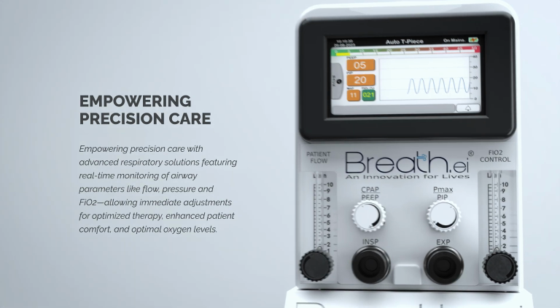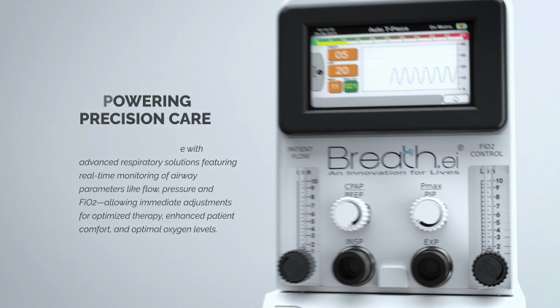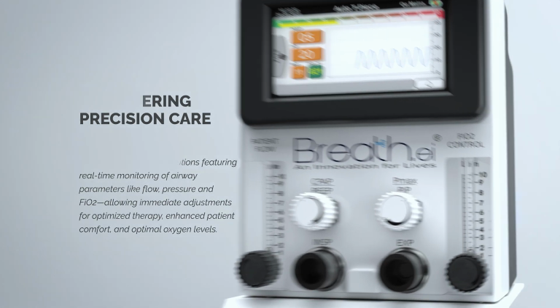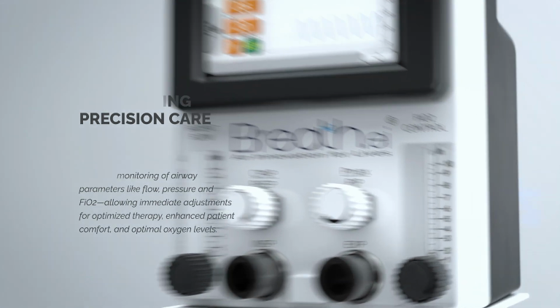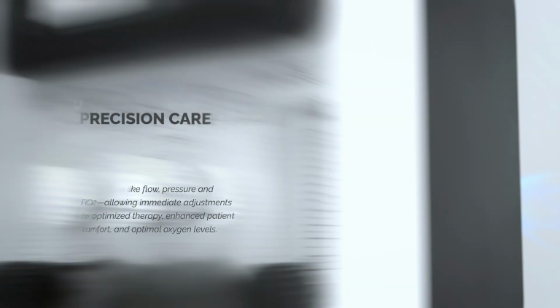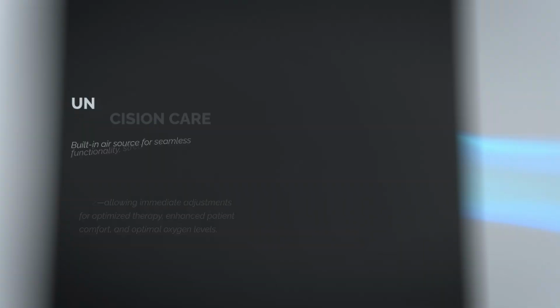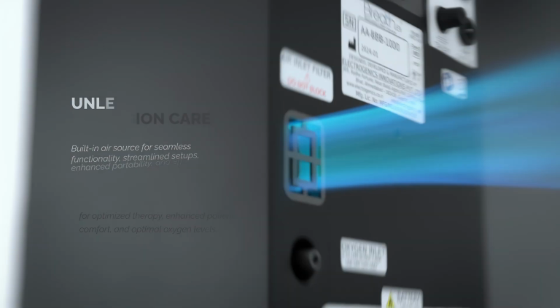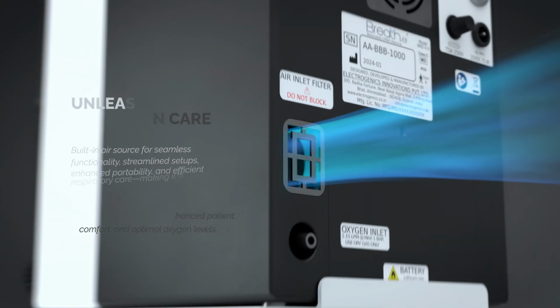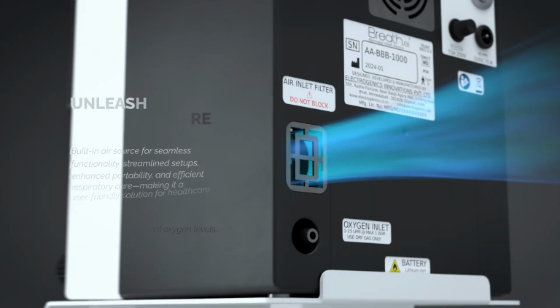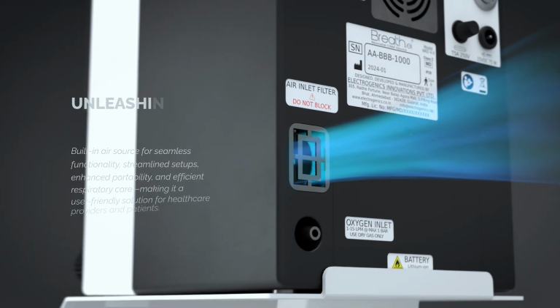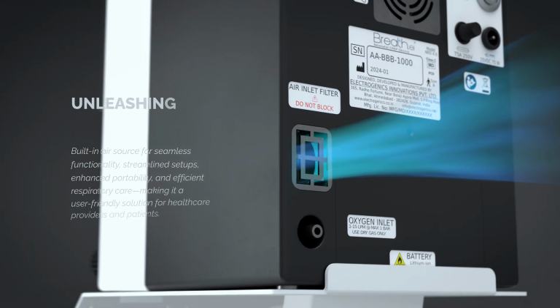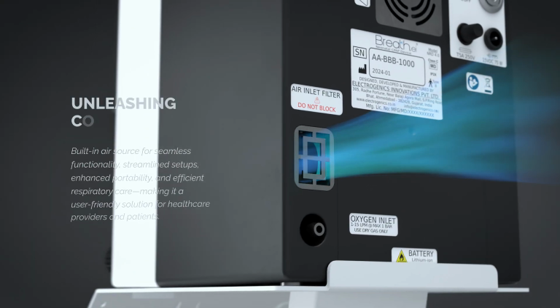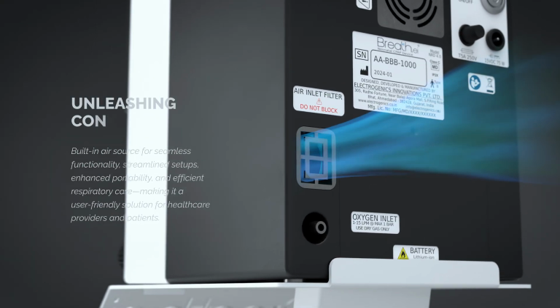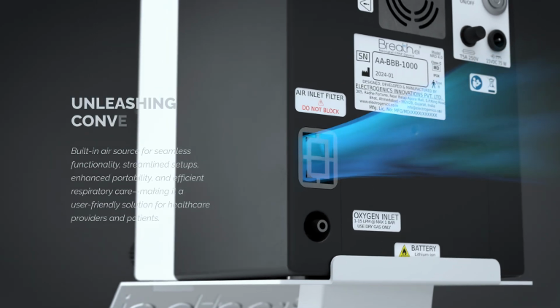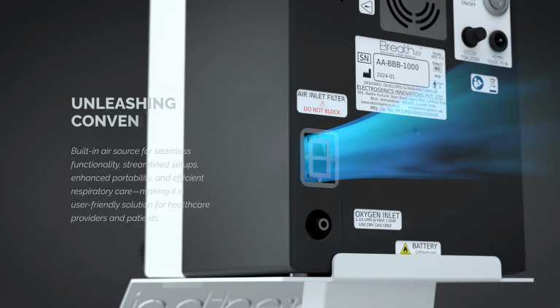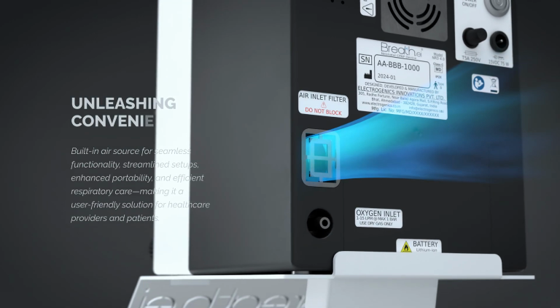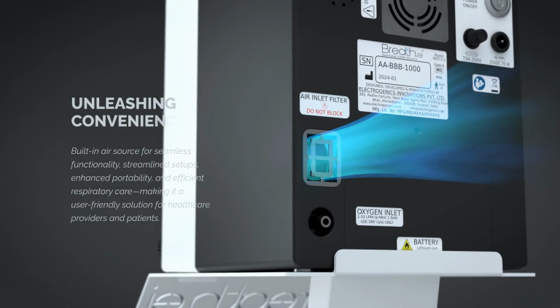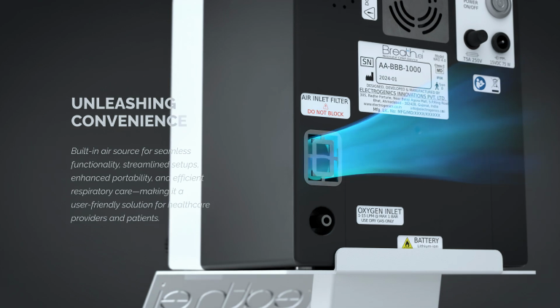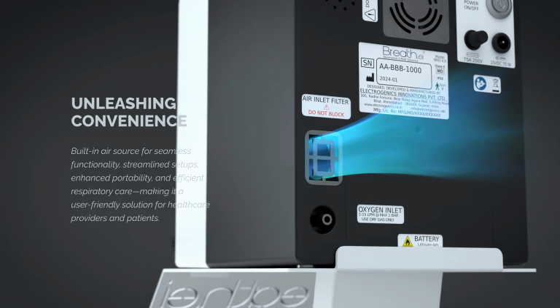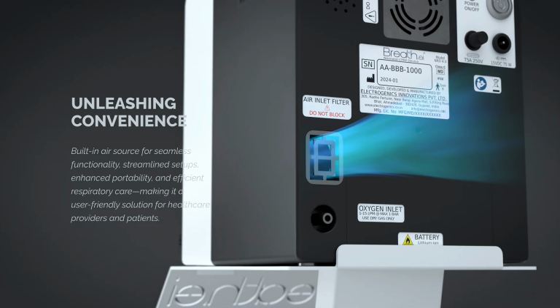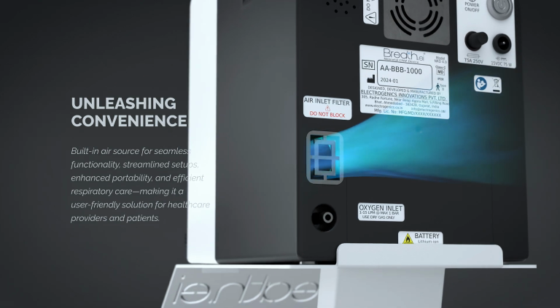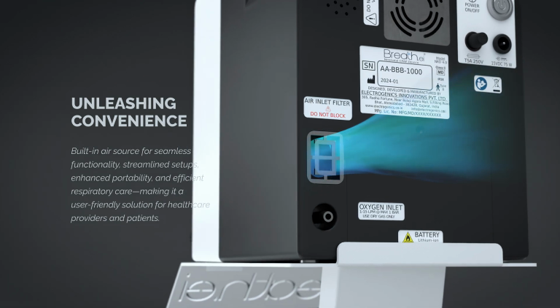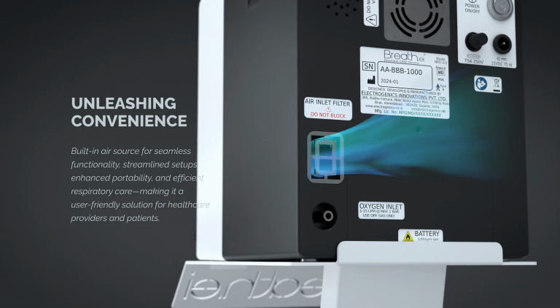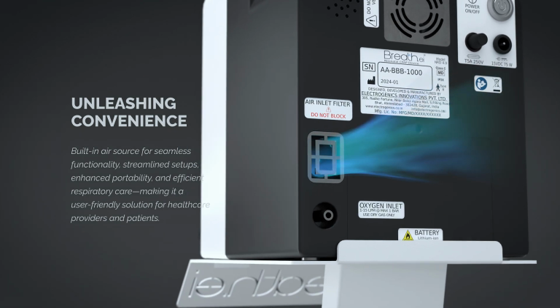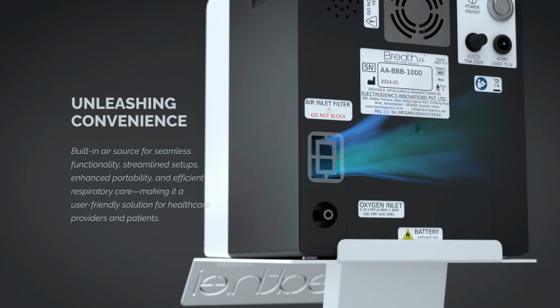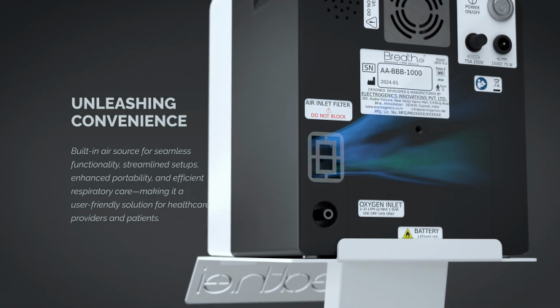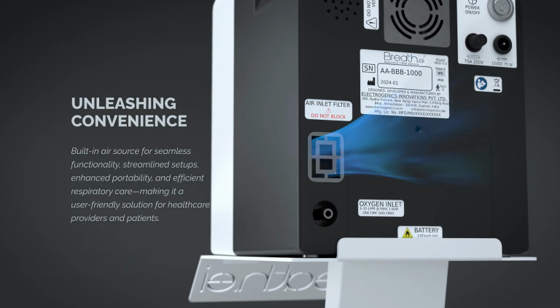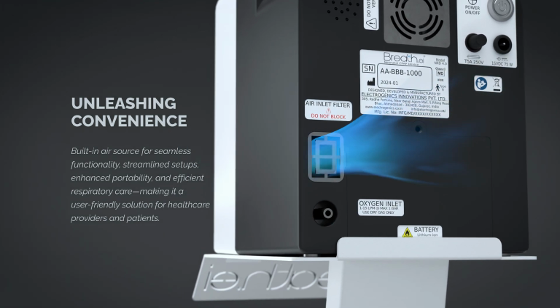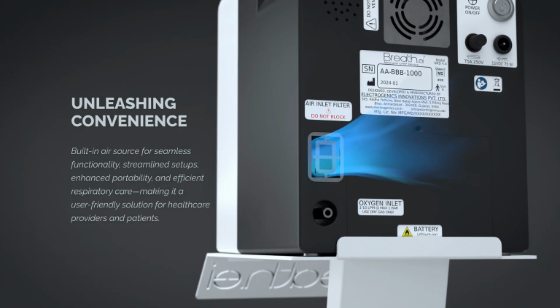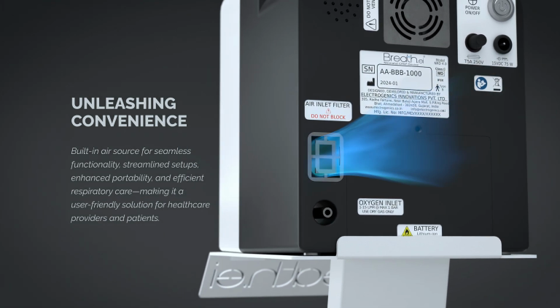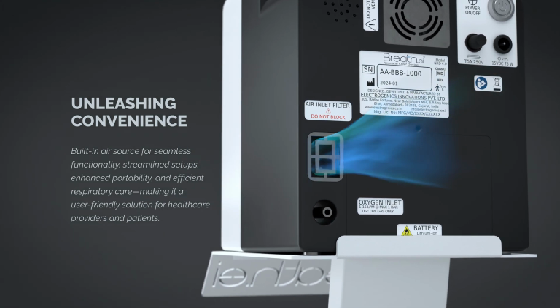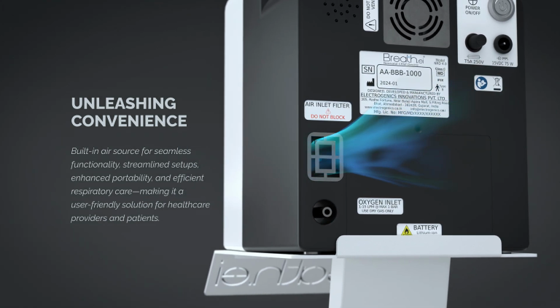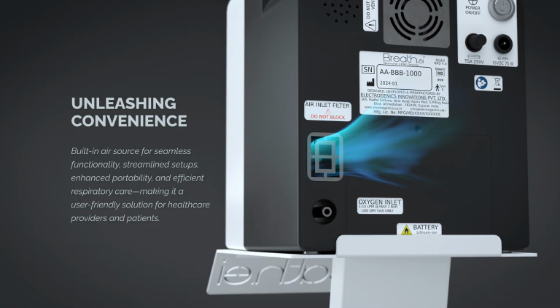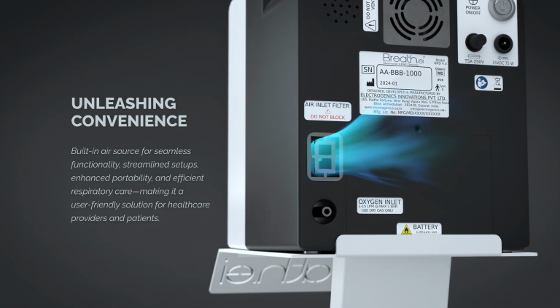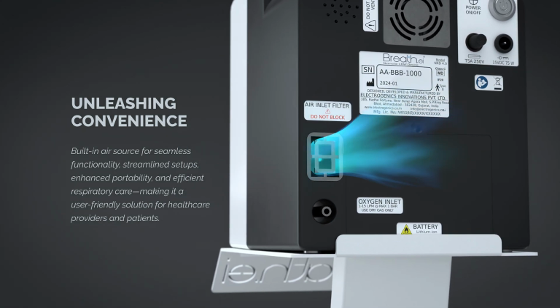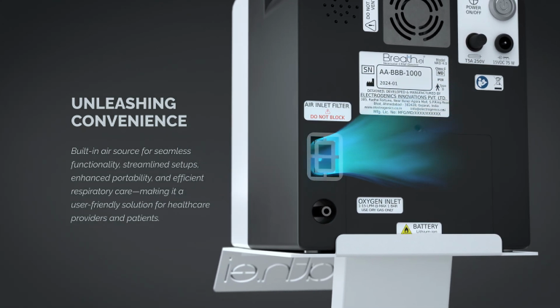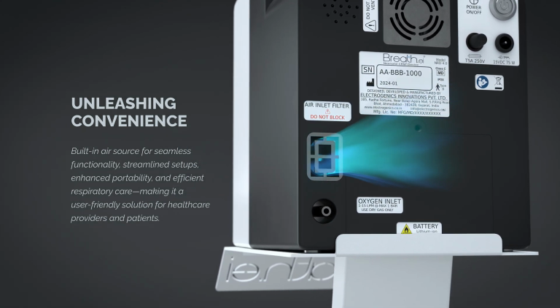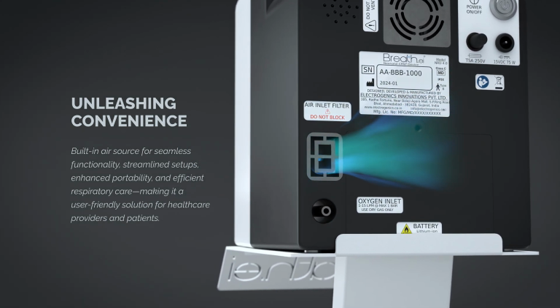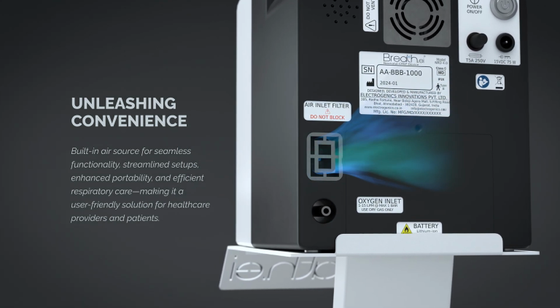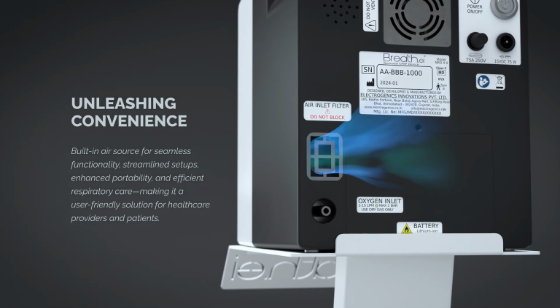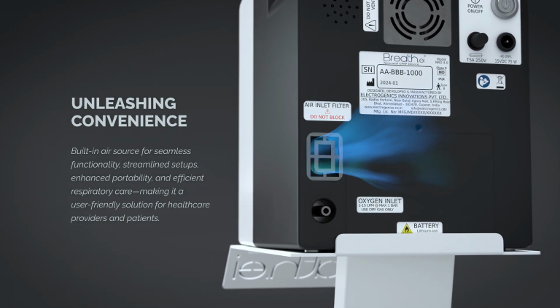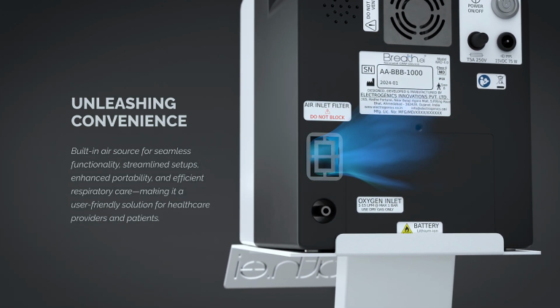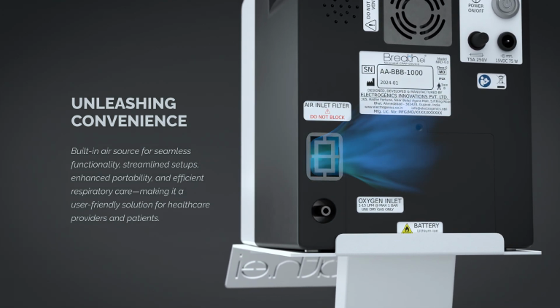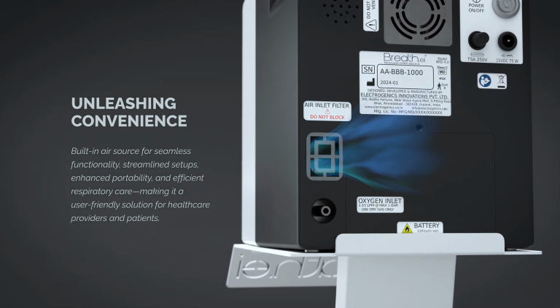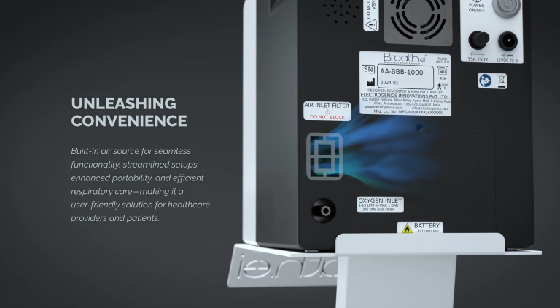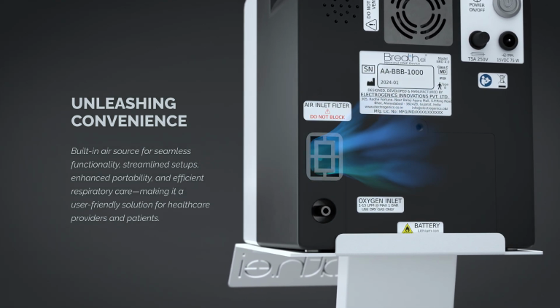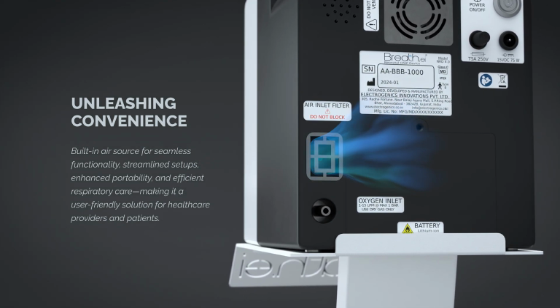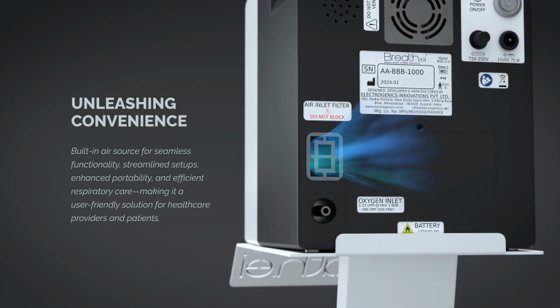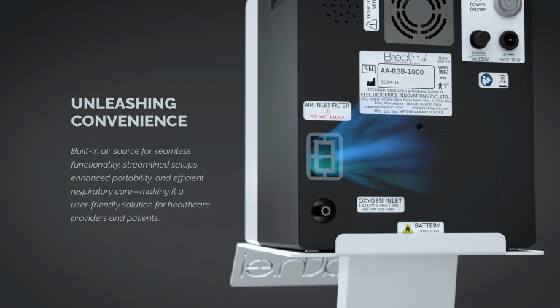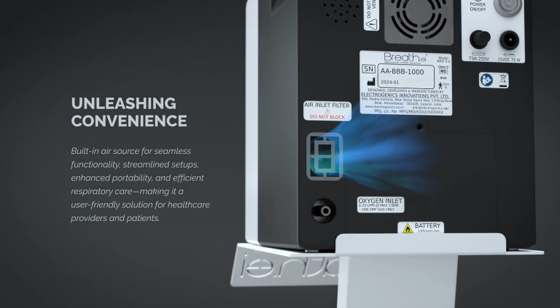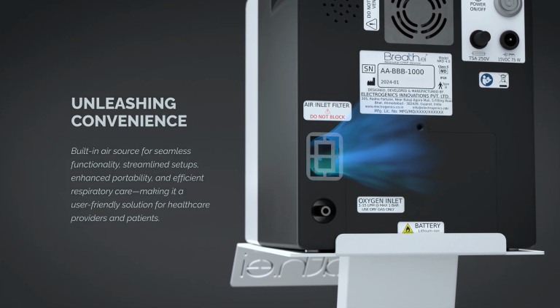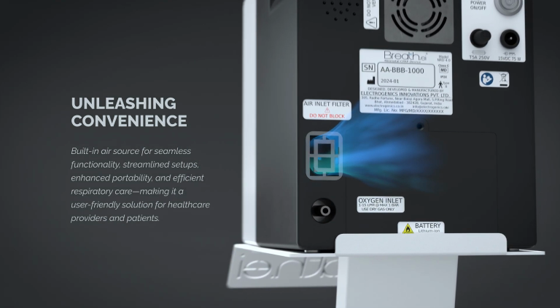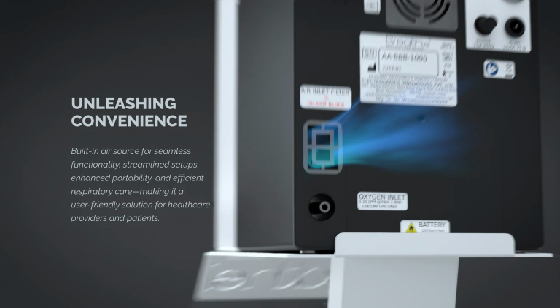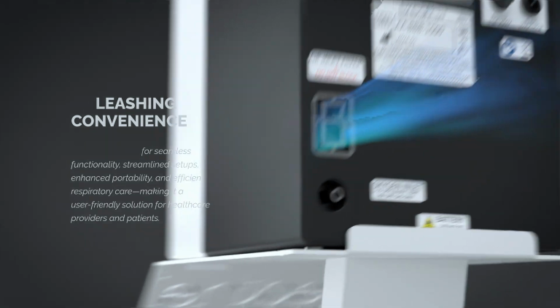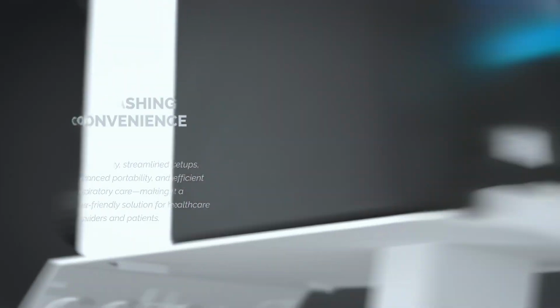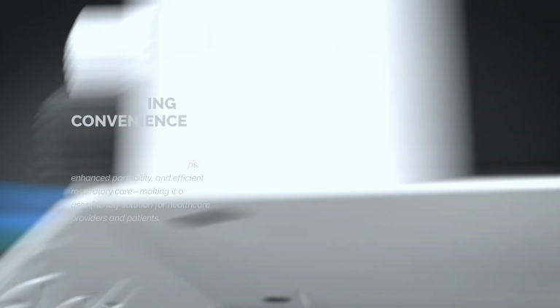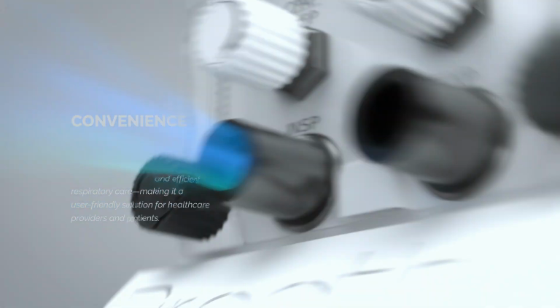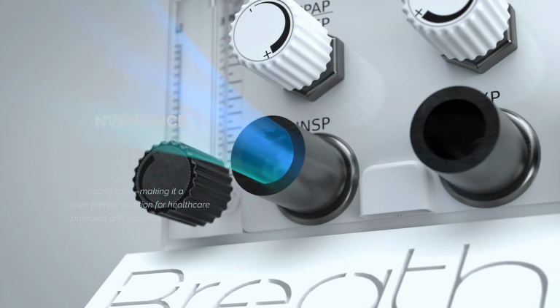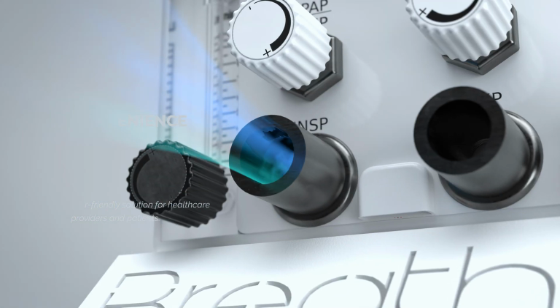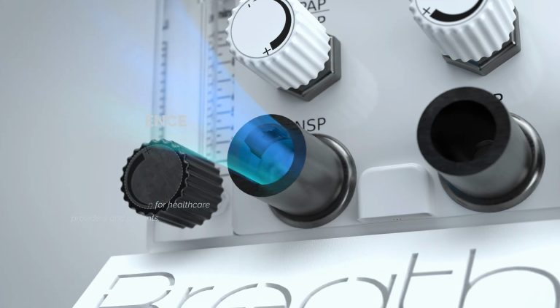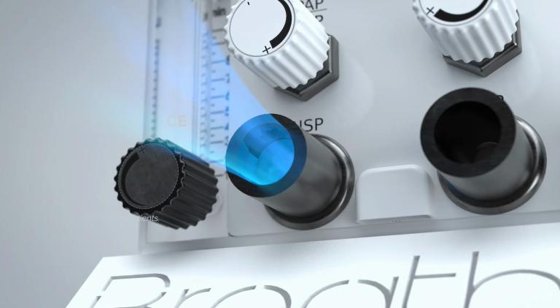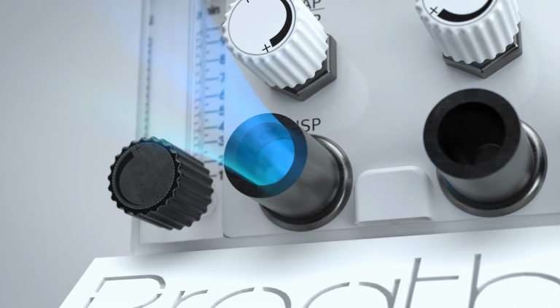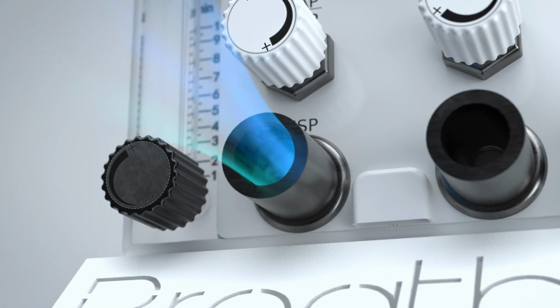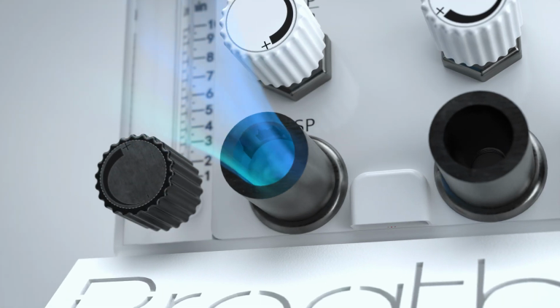Built-in air source for seamless functionality, streamlined setups, enhanced portability, and efficient respiratory care.